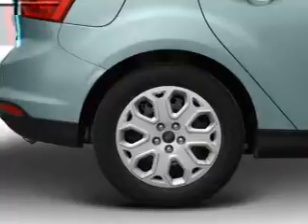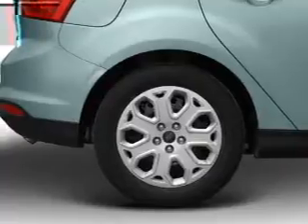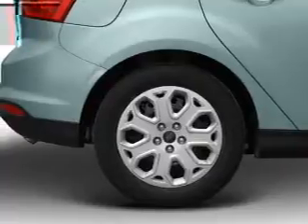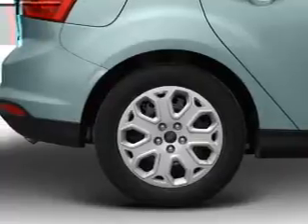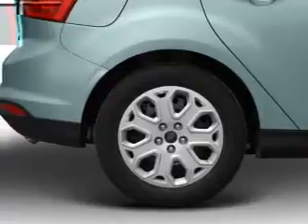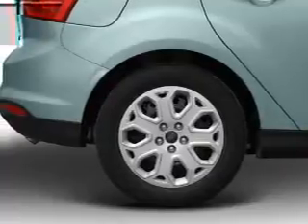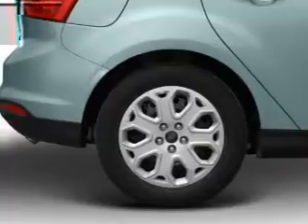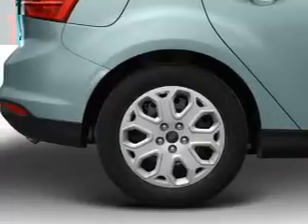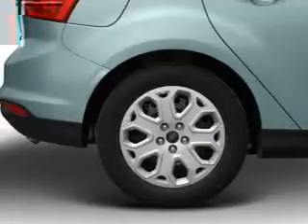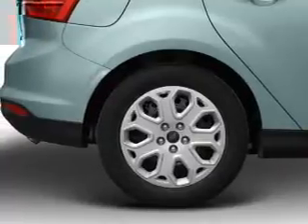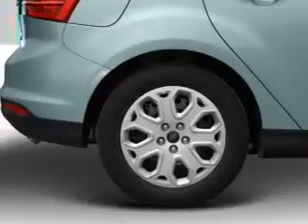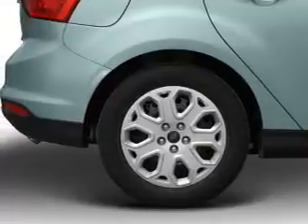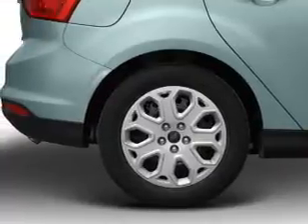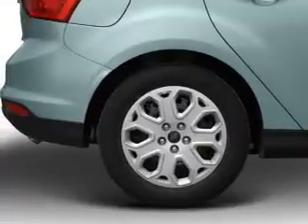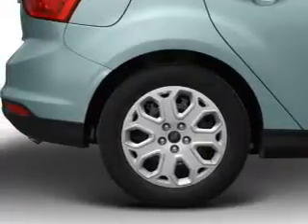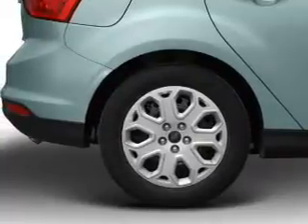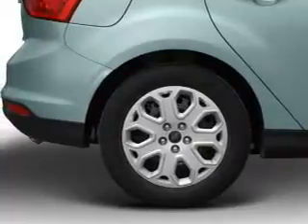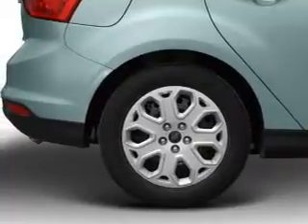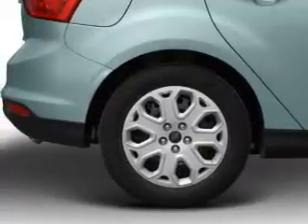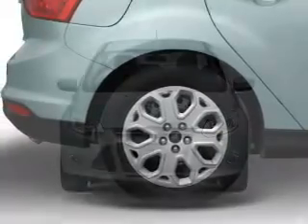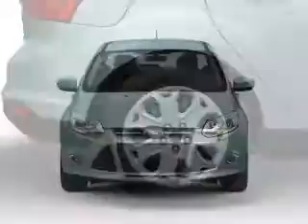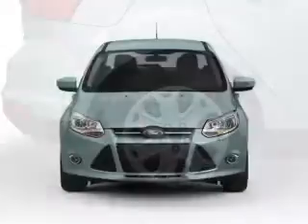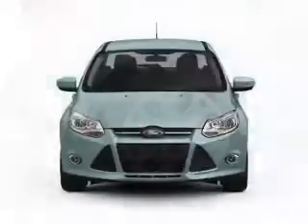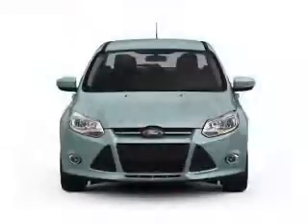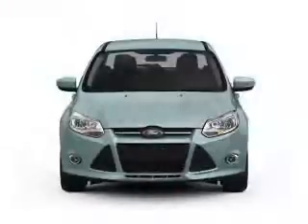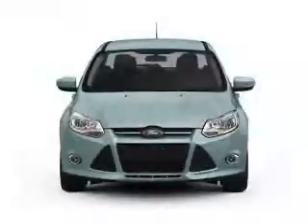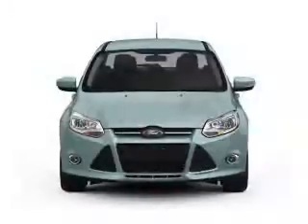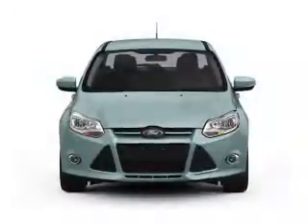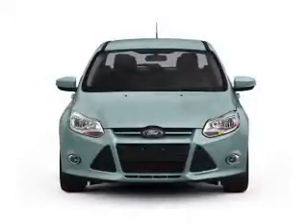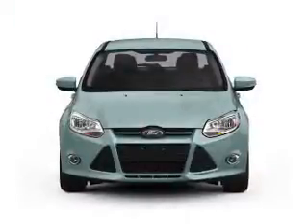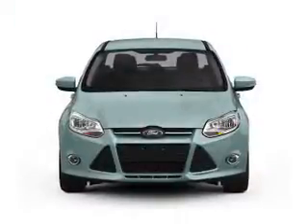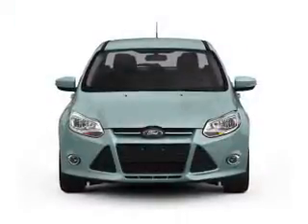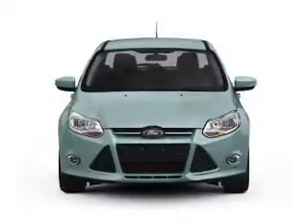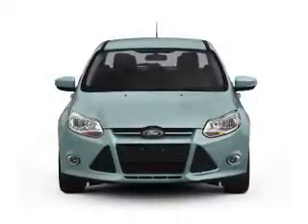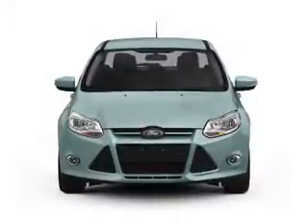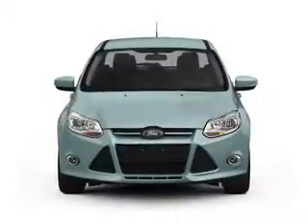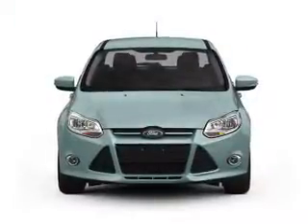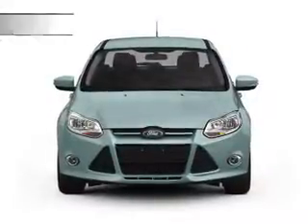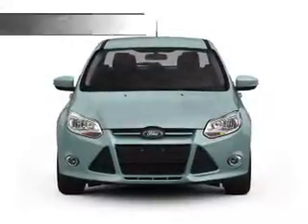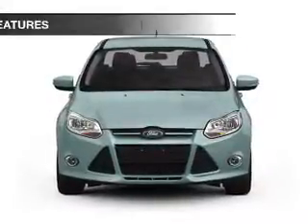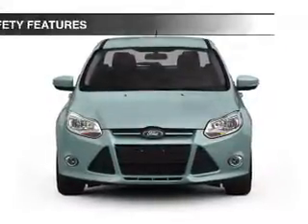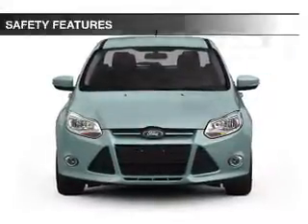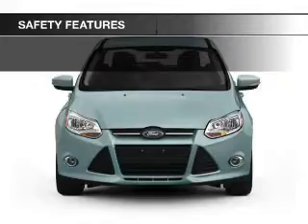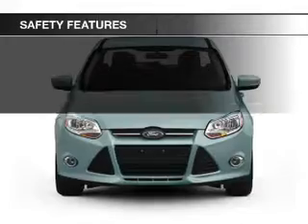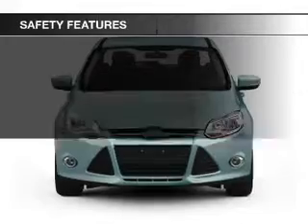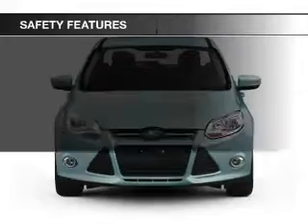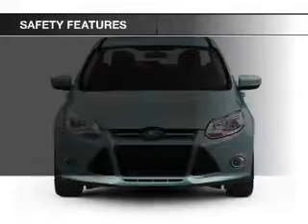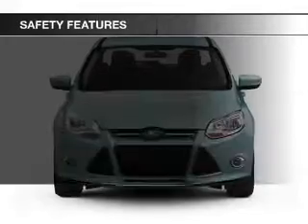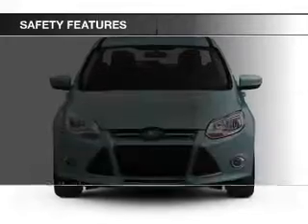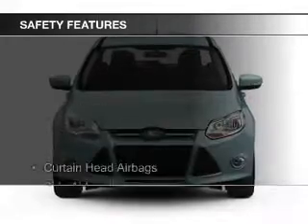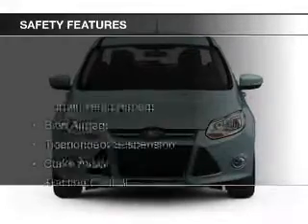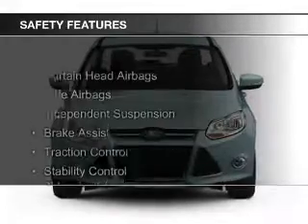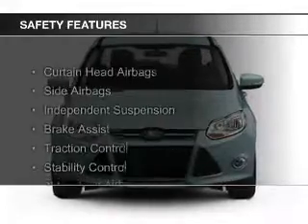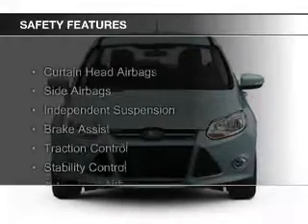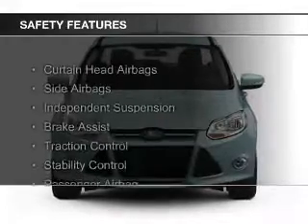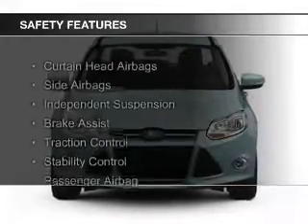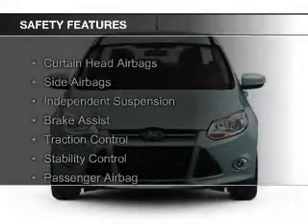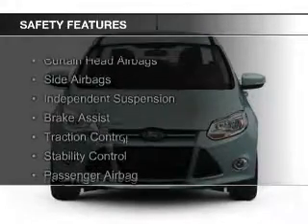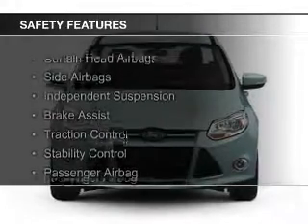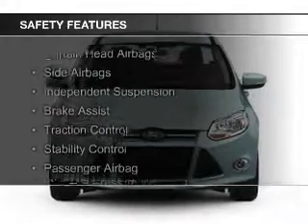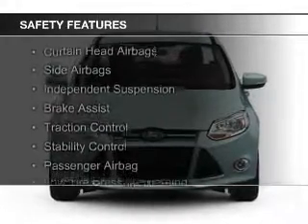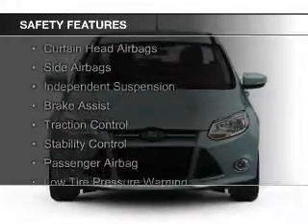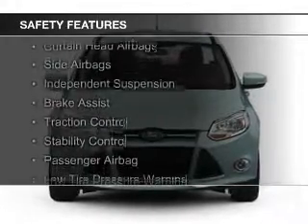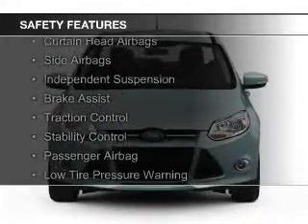A spoiler, an alarm system, cruise control, and keyless entry. Safety was made a priority with these features.